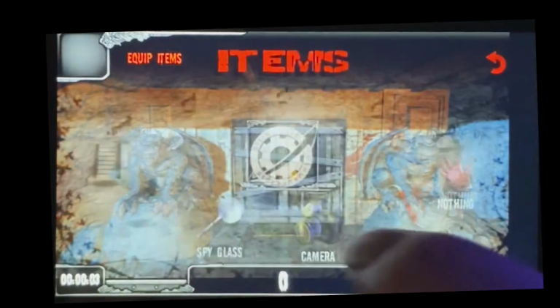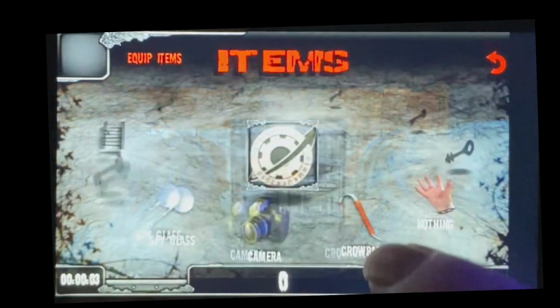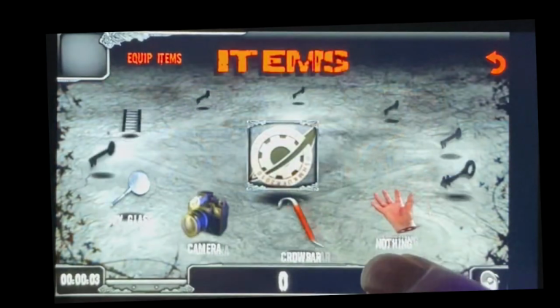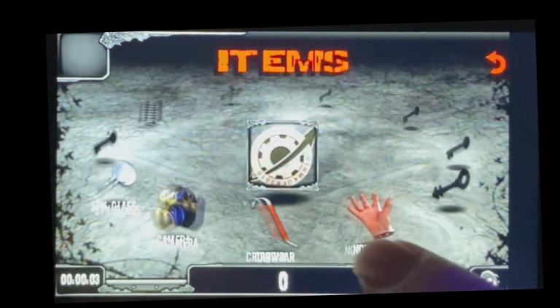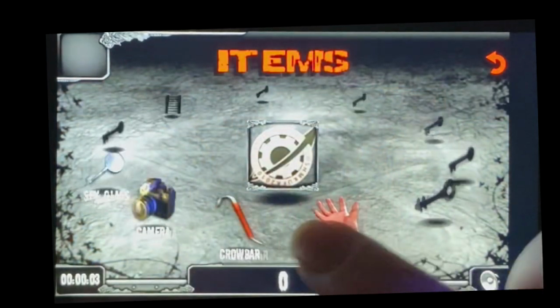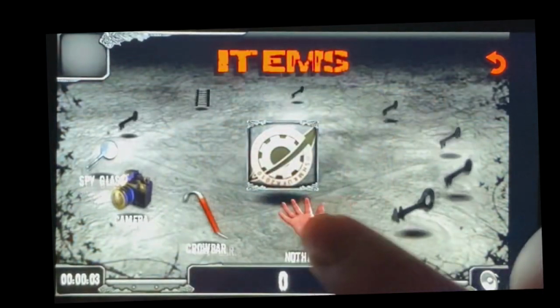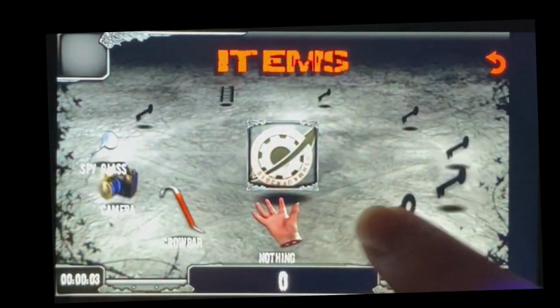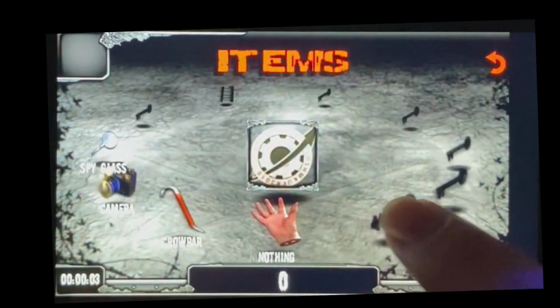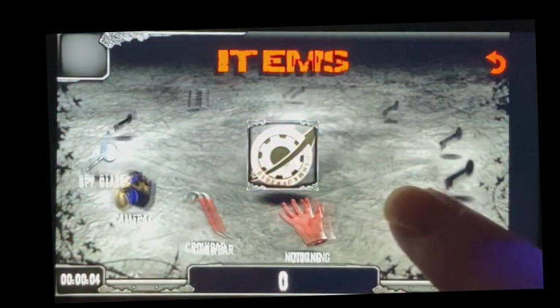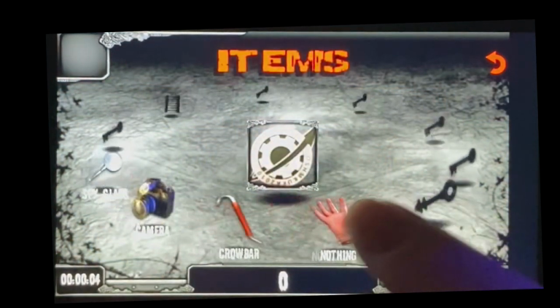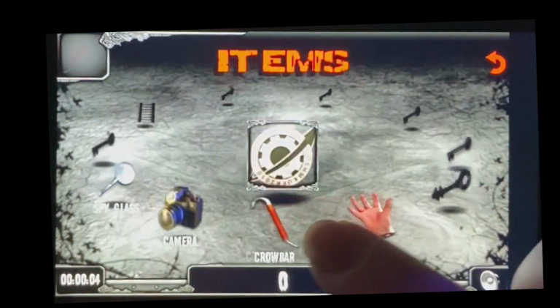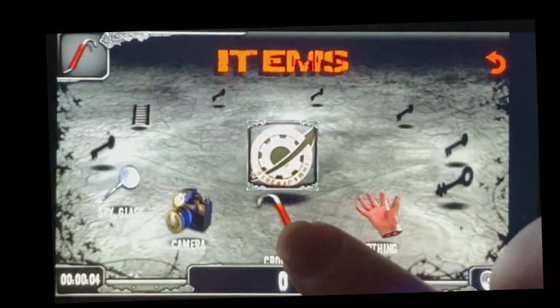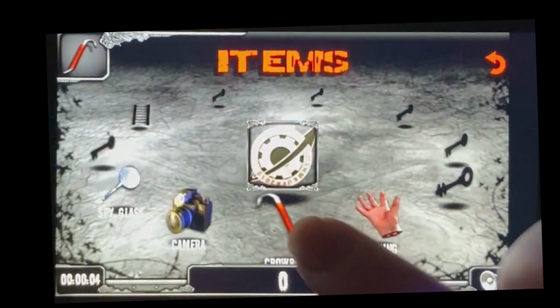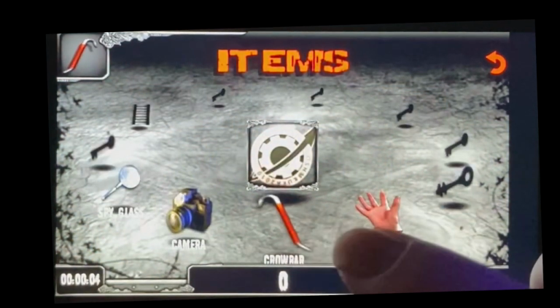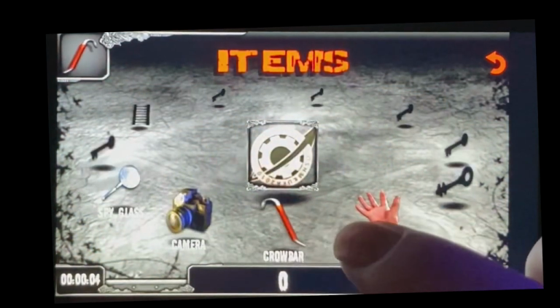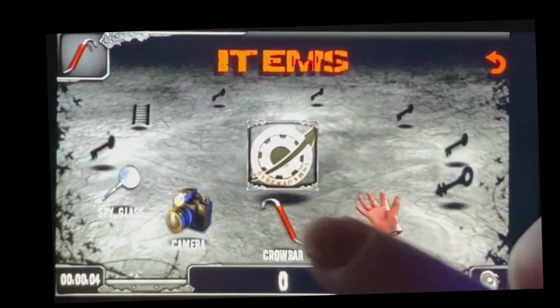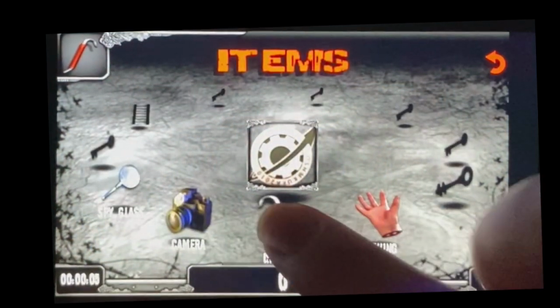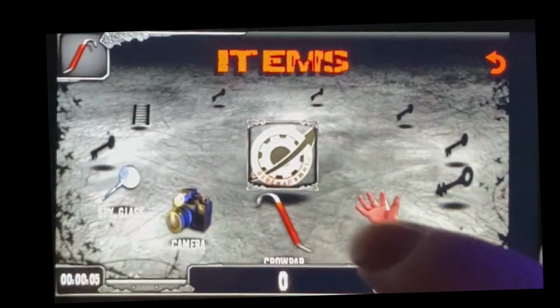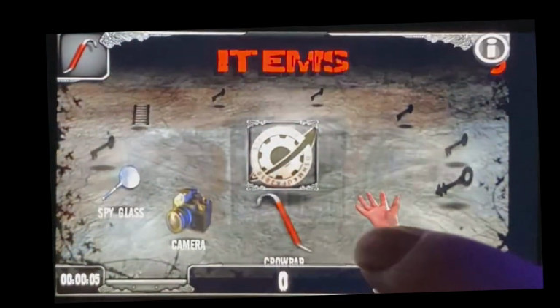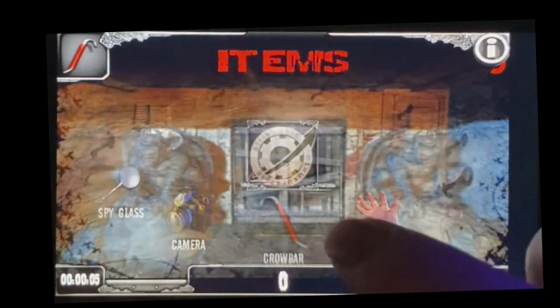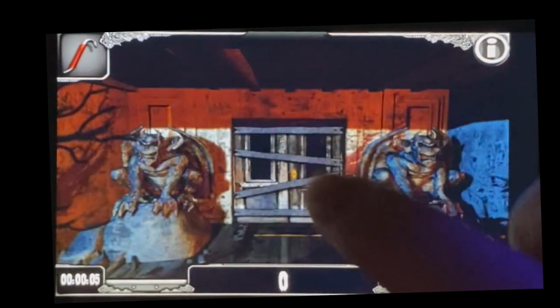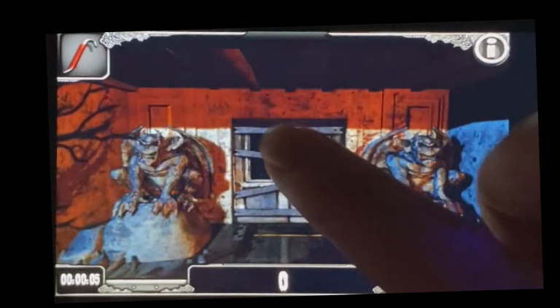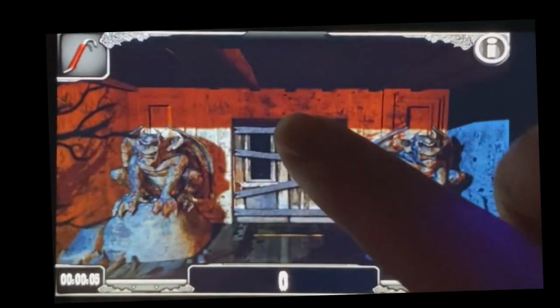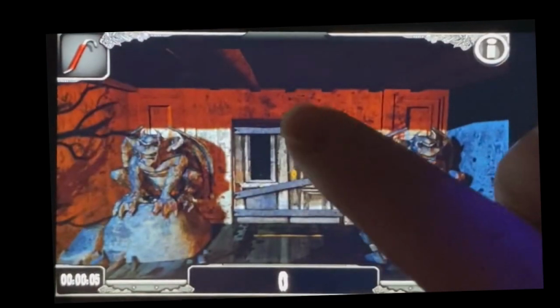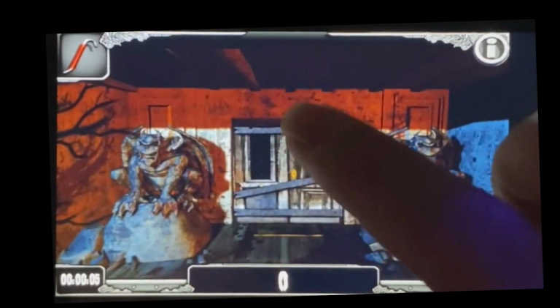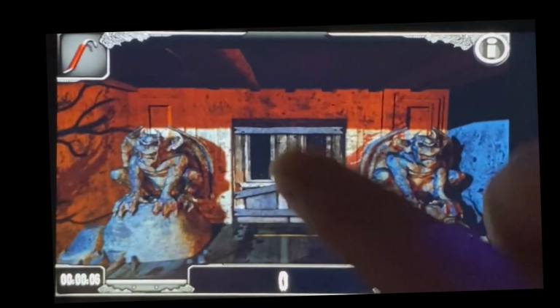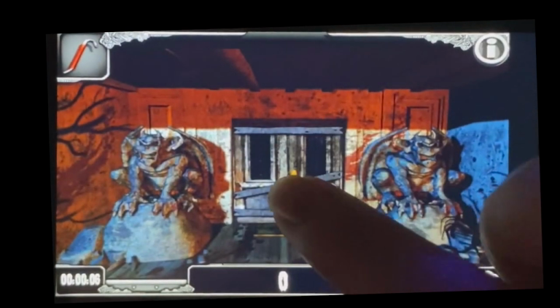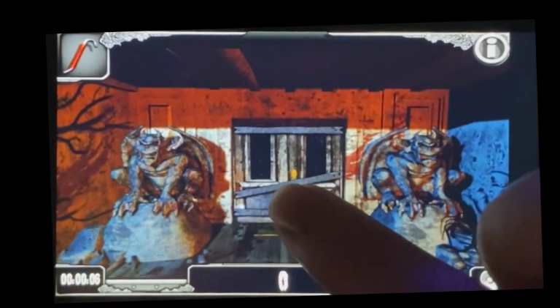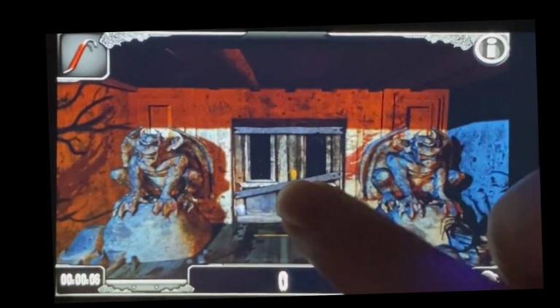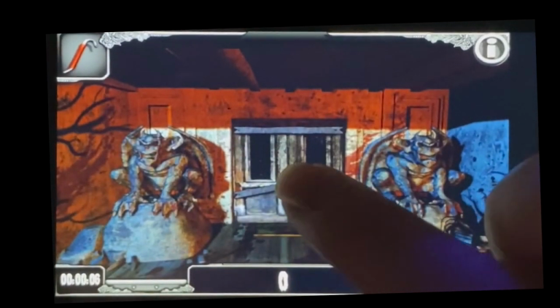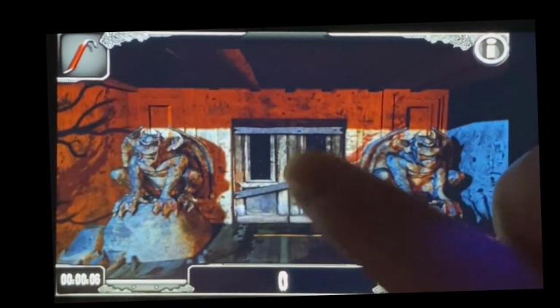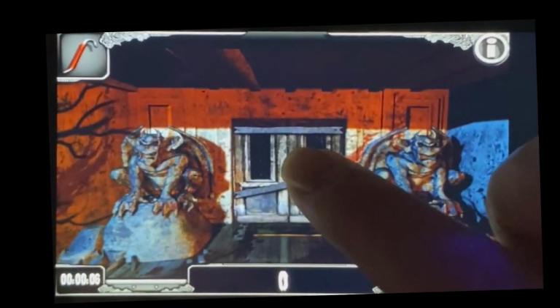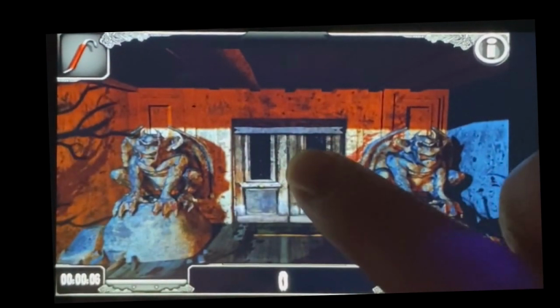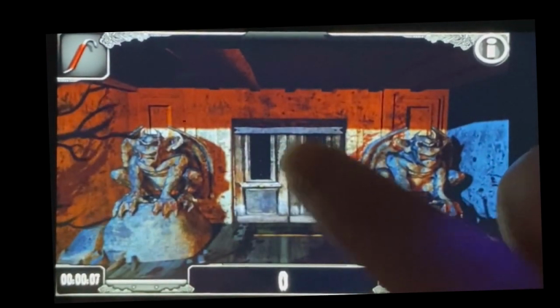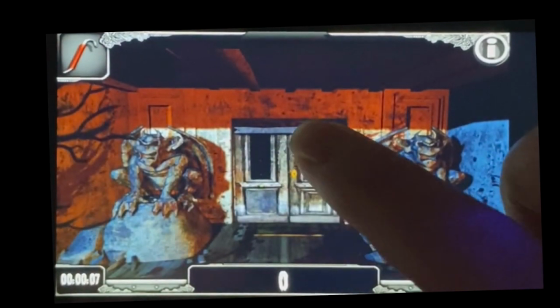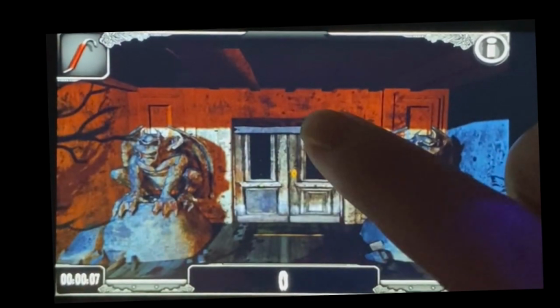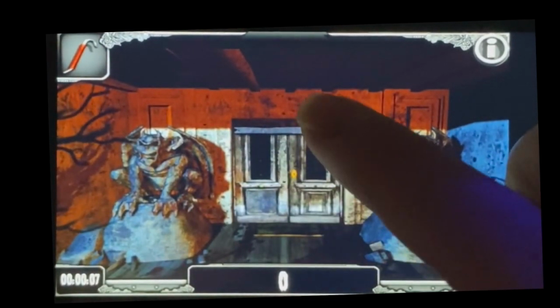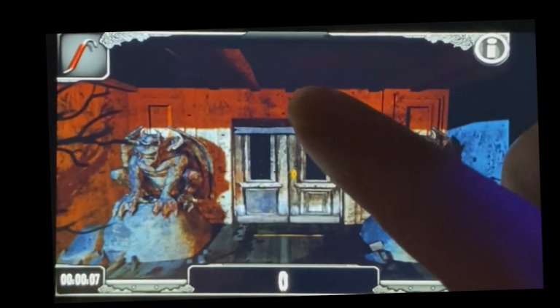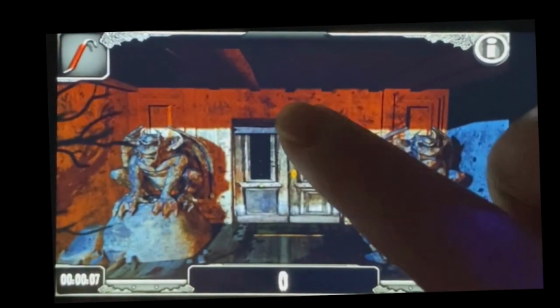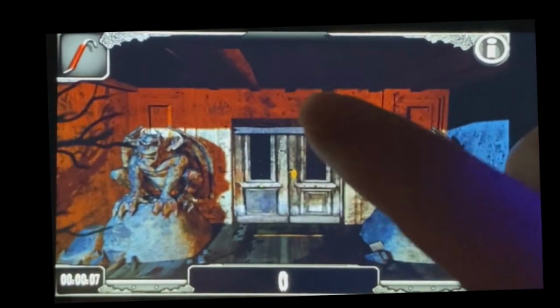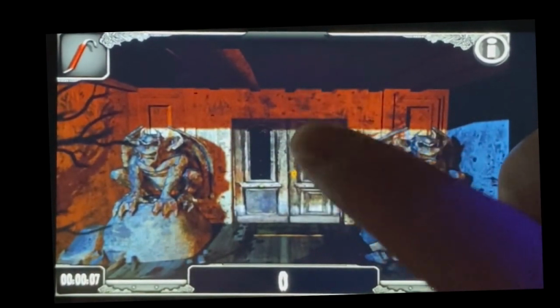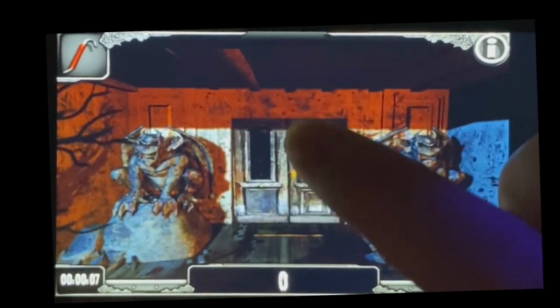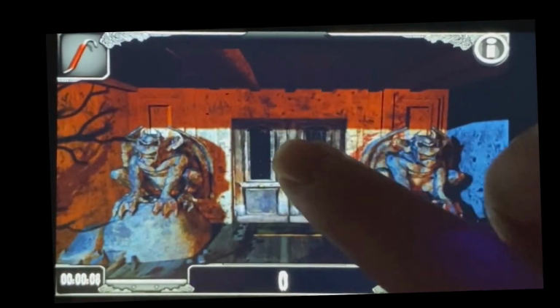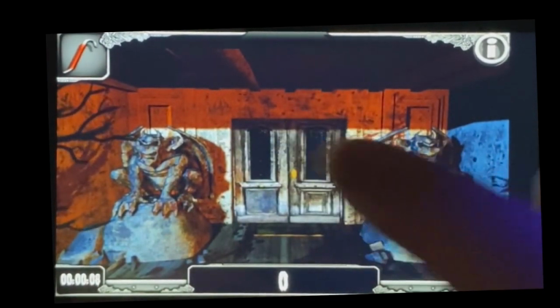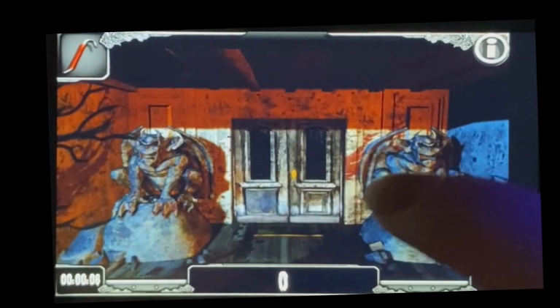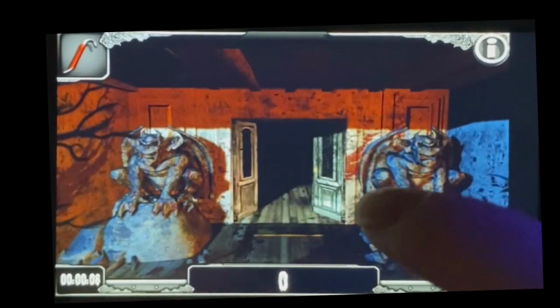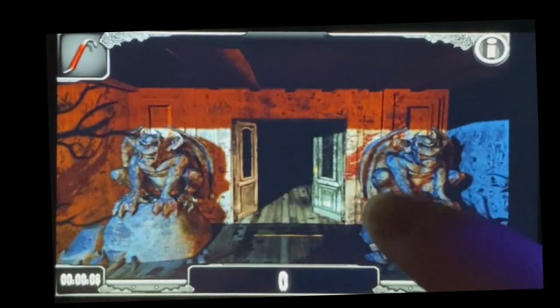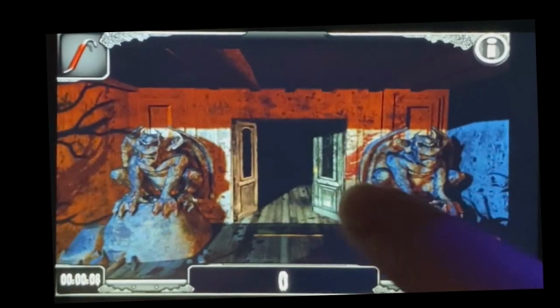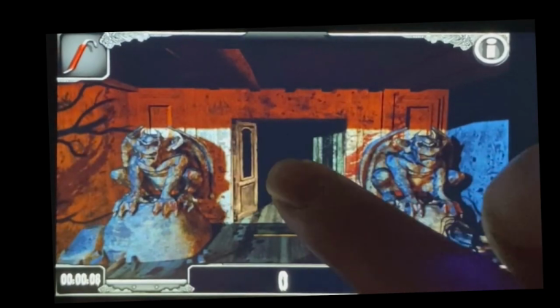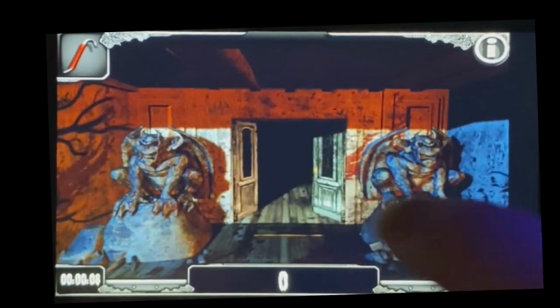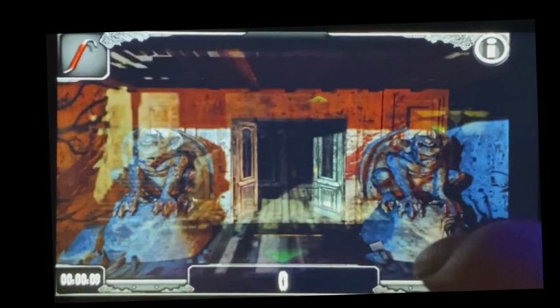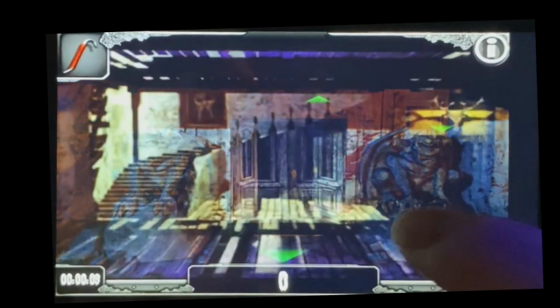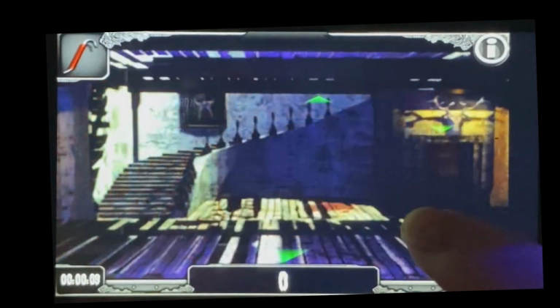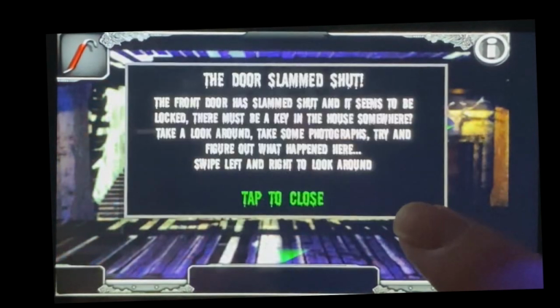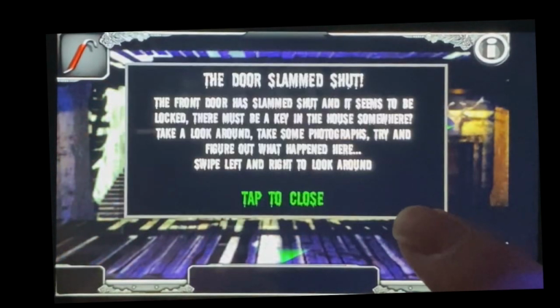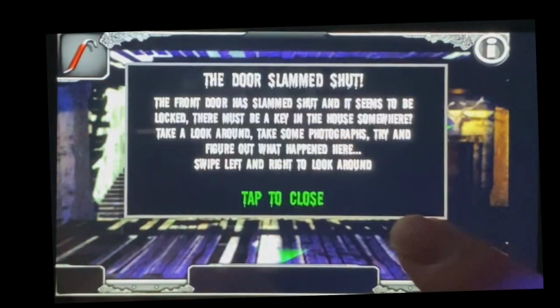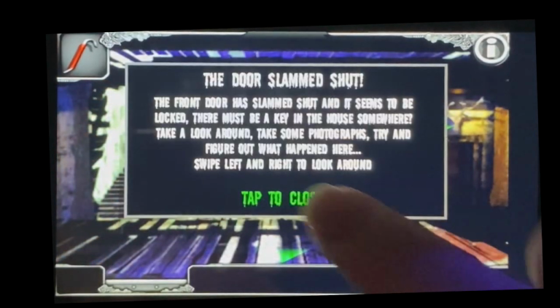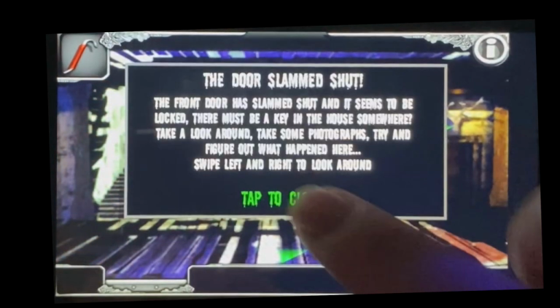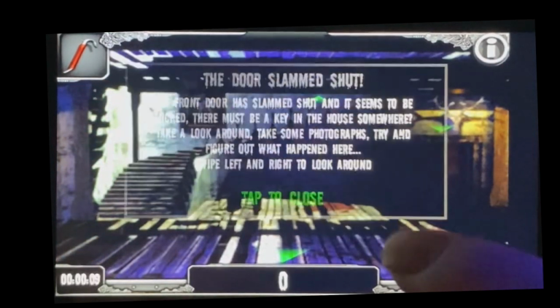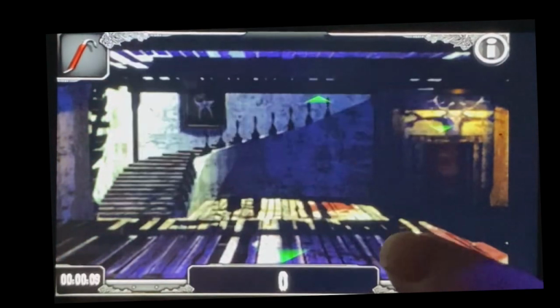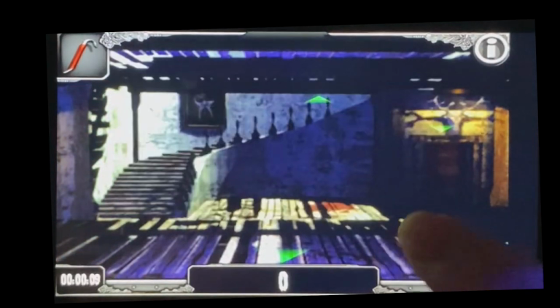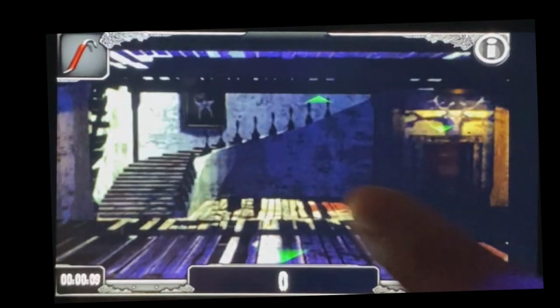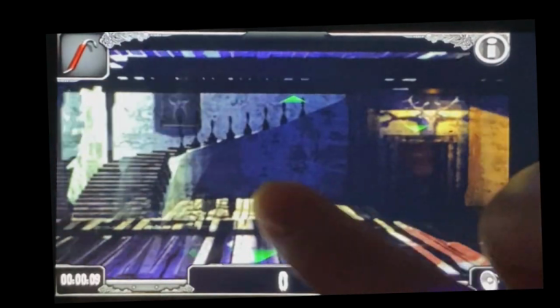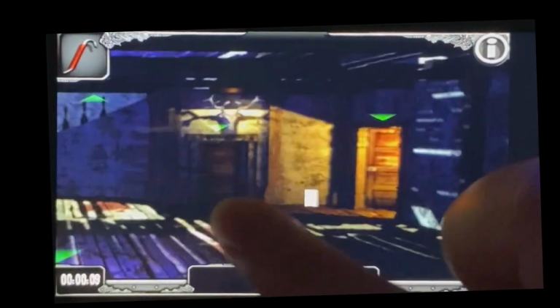First up, head up to the front steps of the mansion. Make sure you grab the crowbar from the statue to the right, and use it to bust open the planks and get access to the mansion.